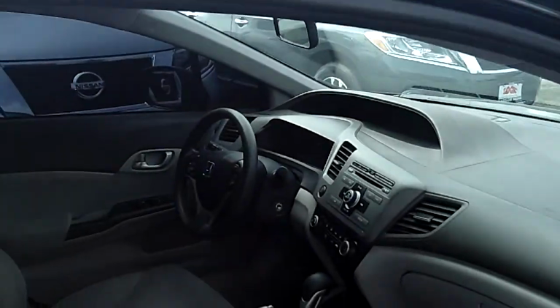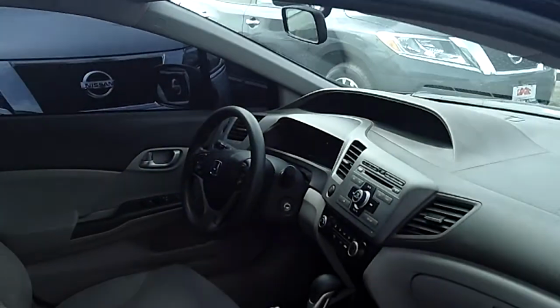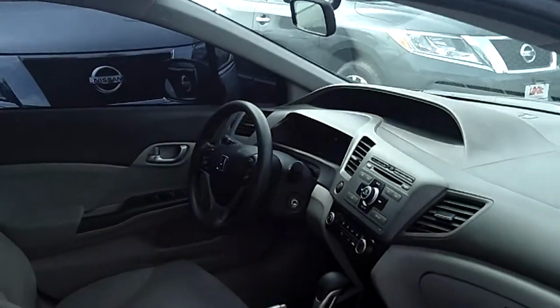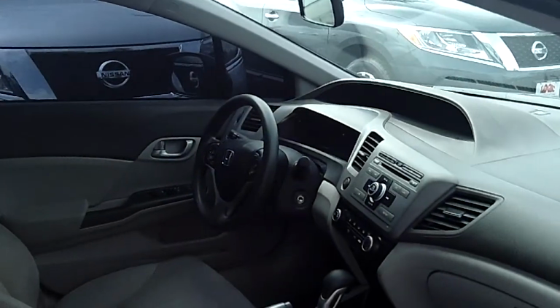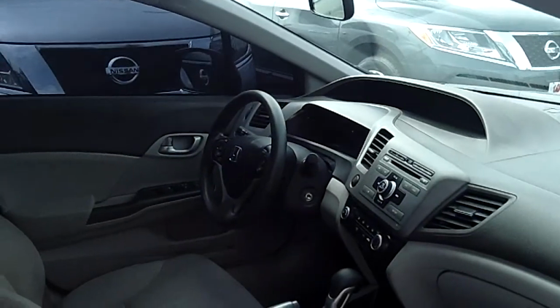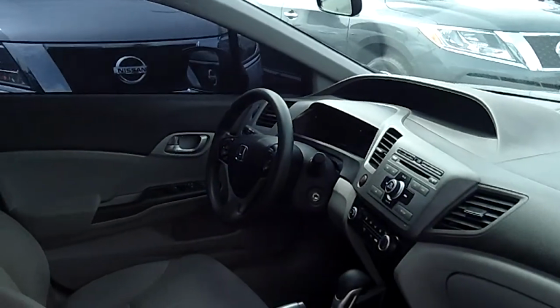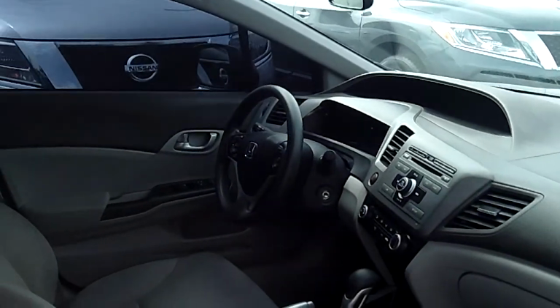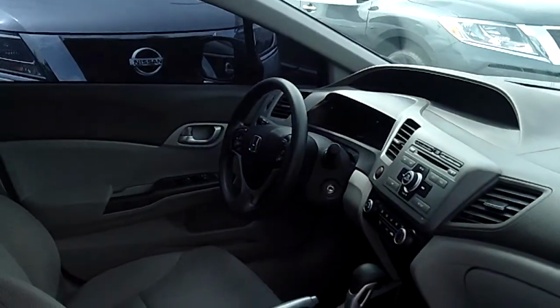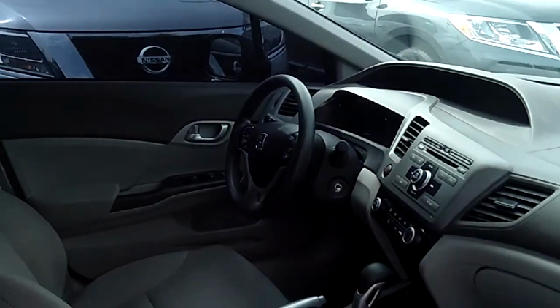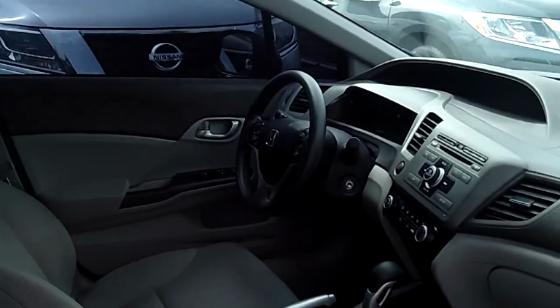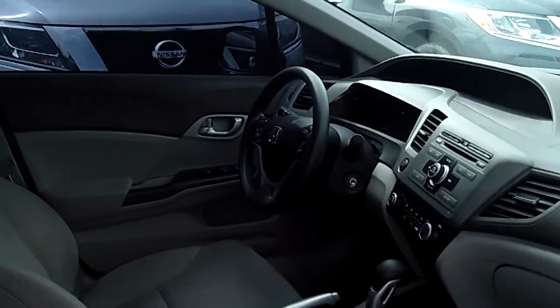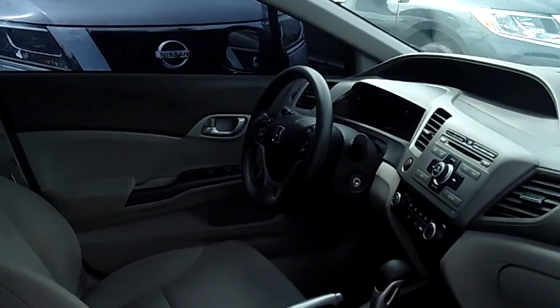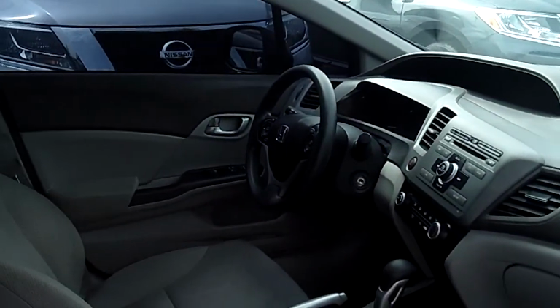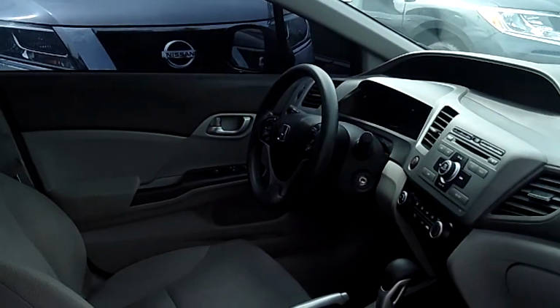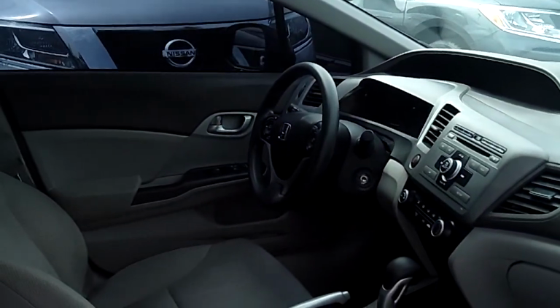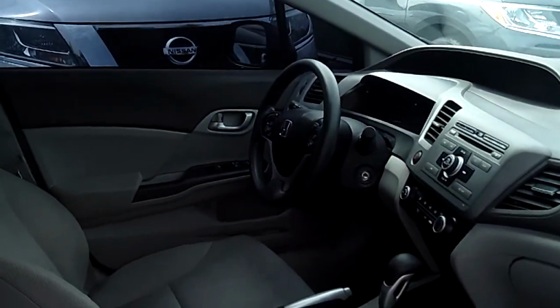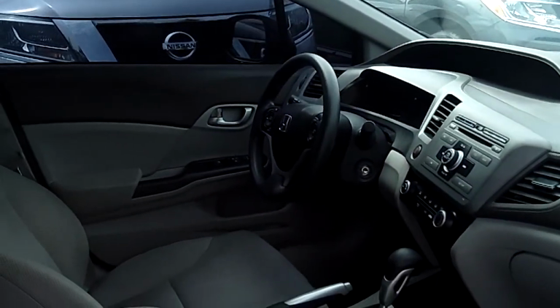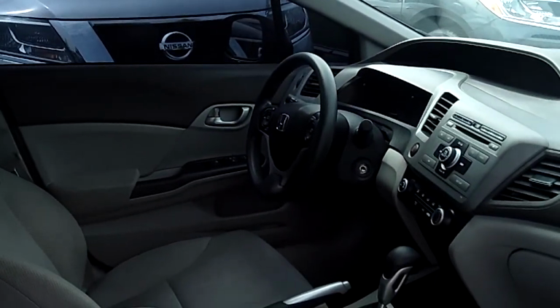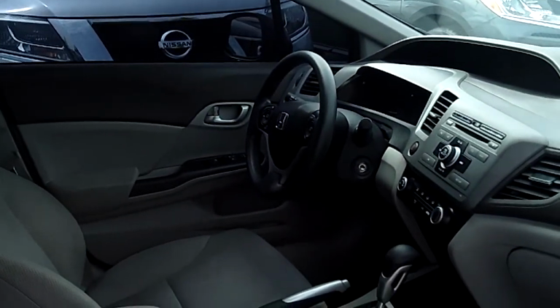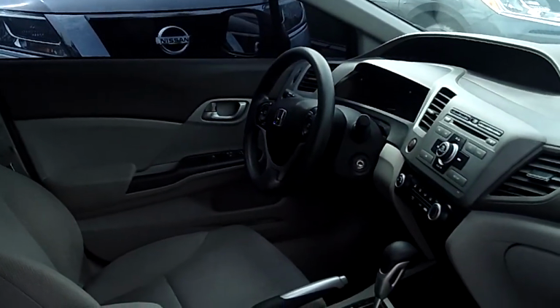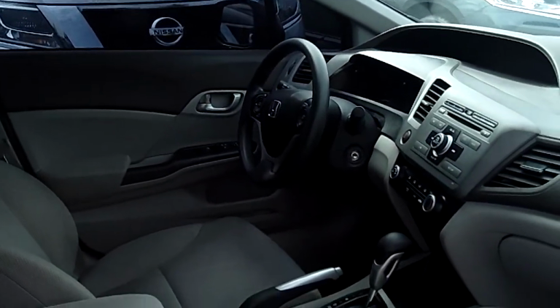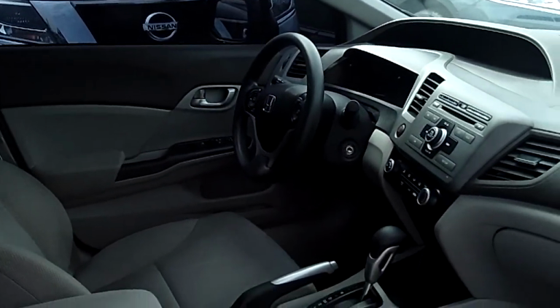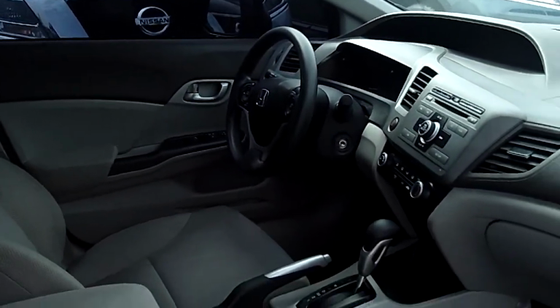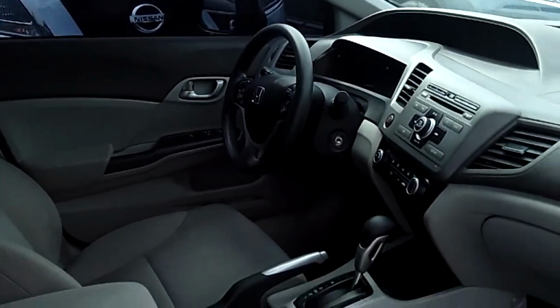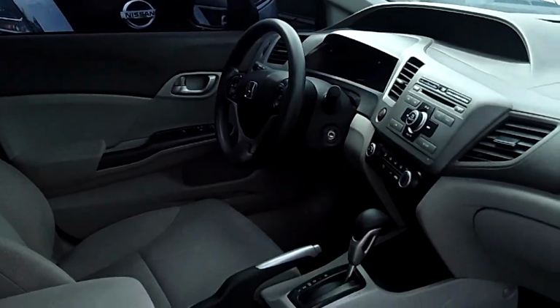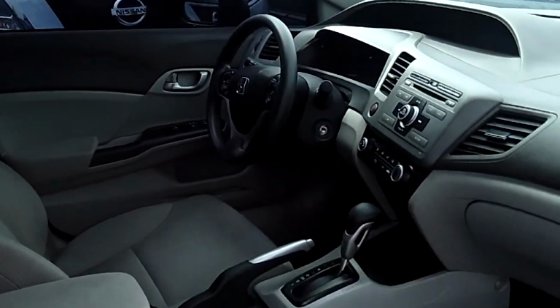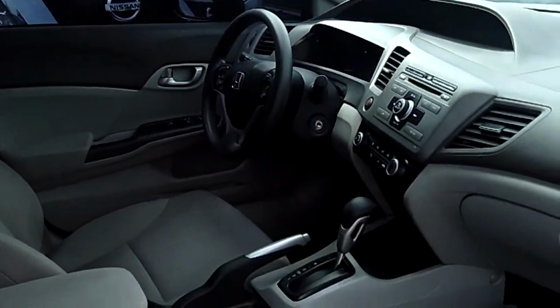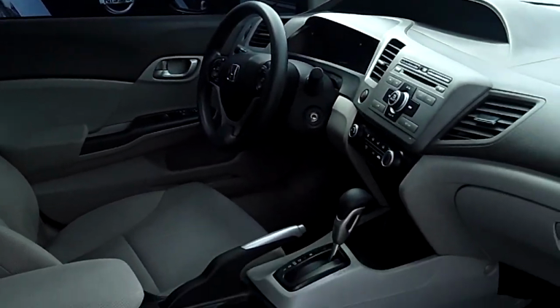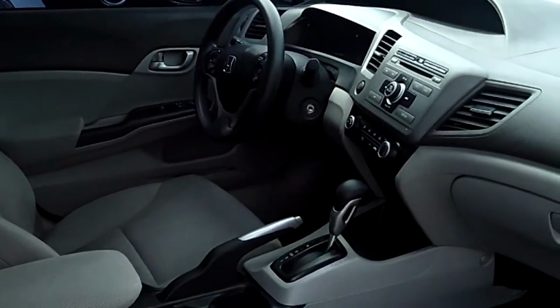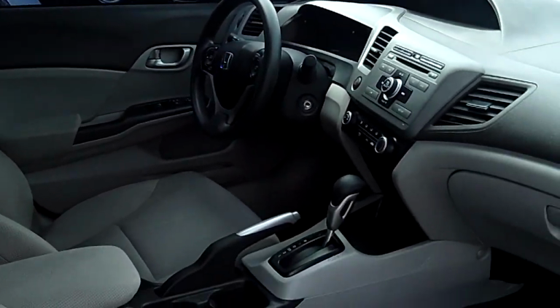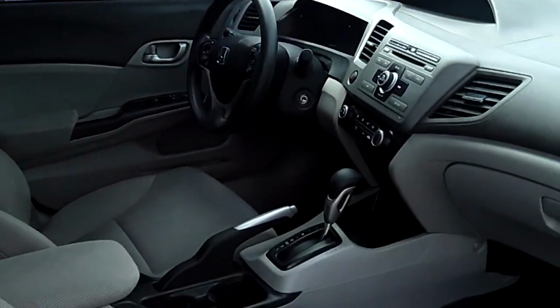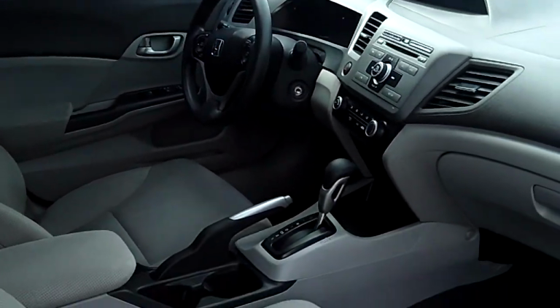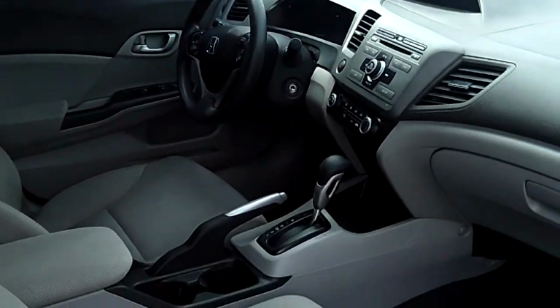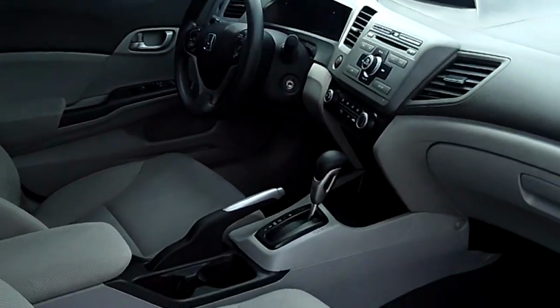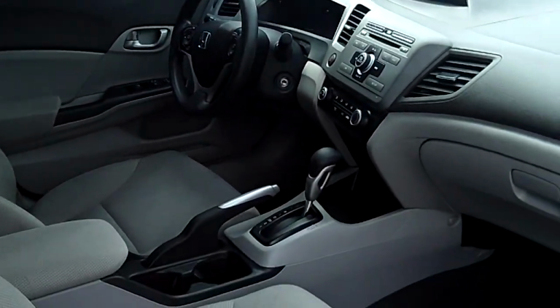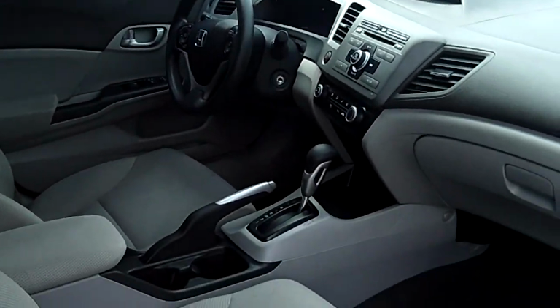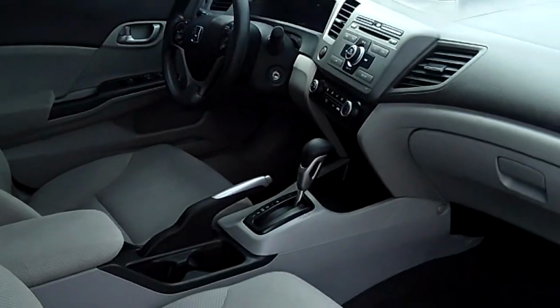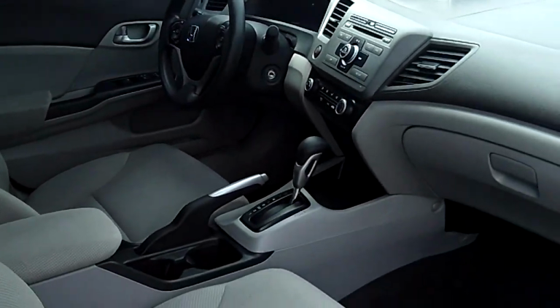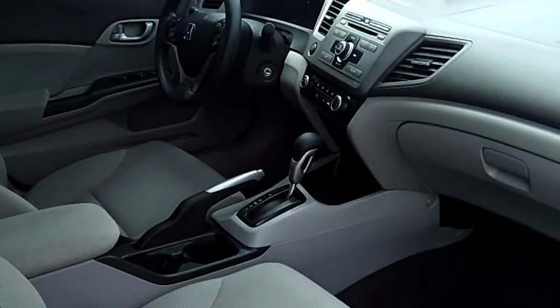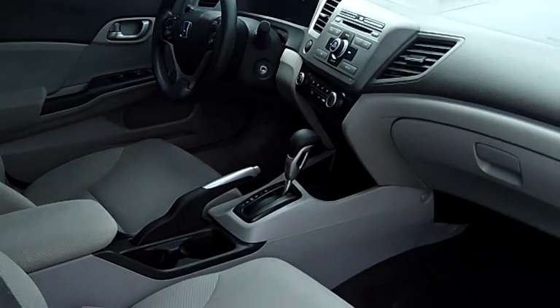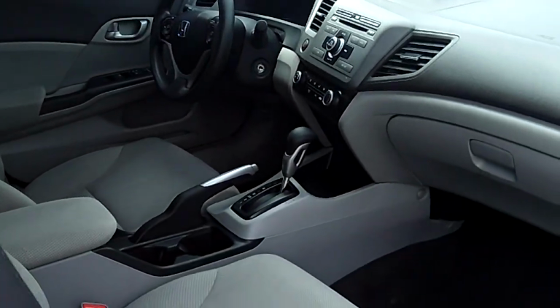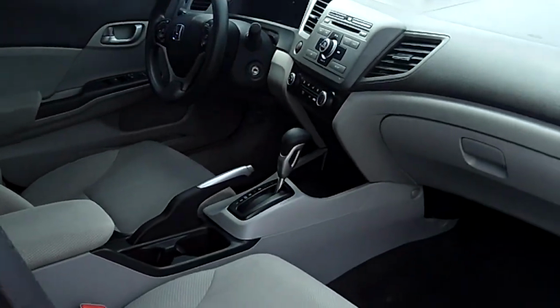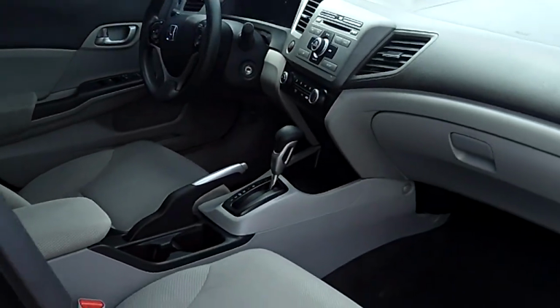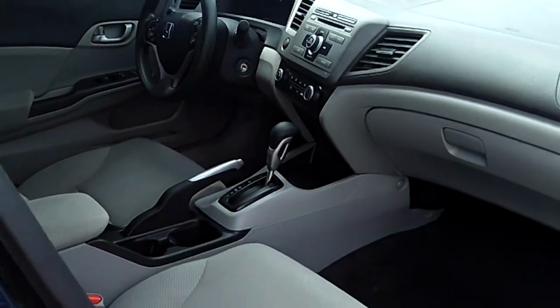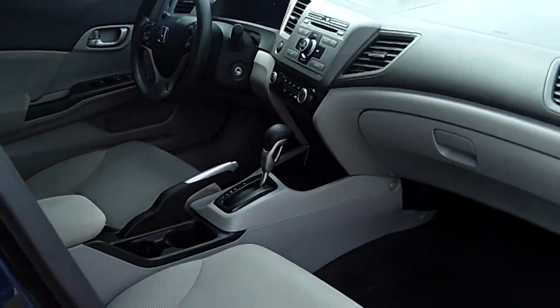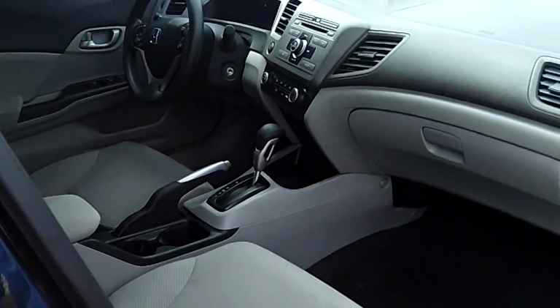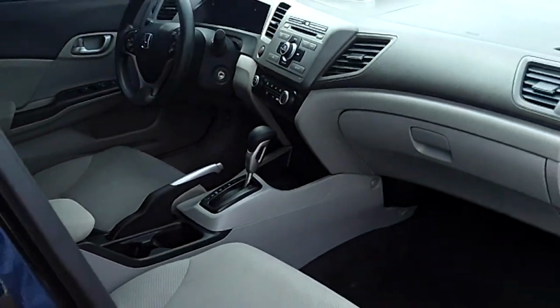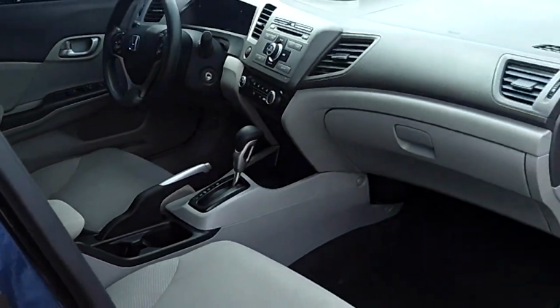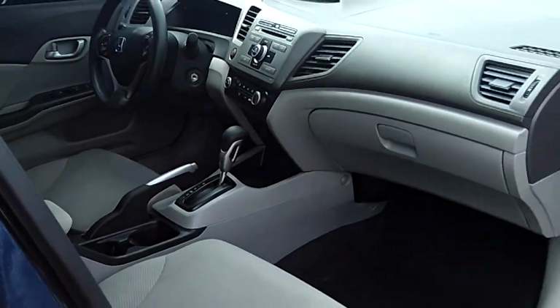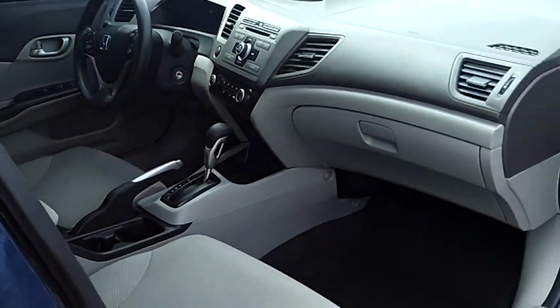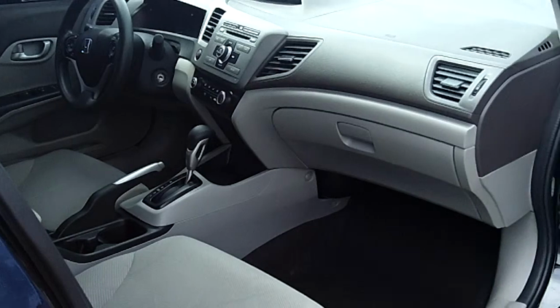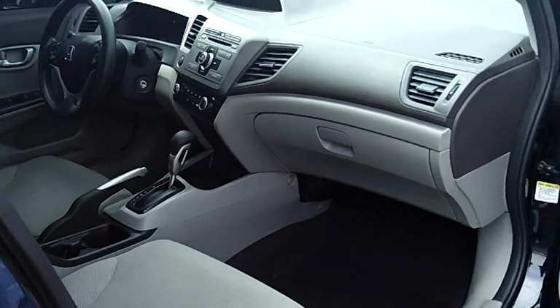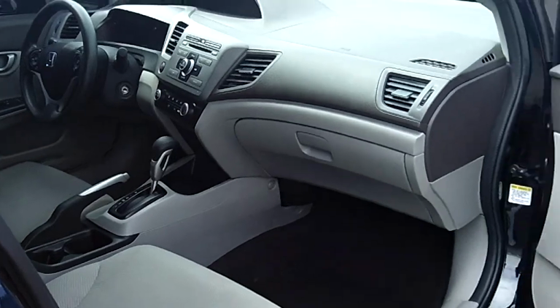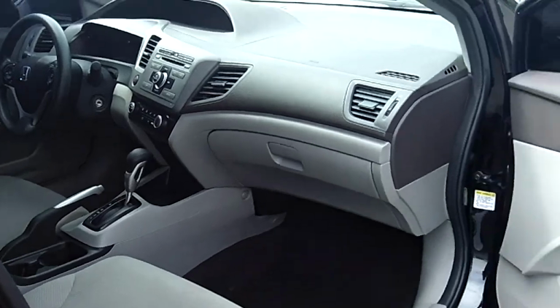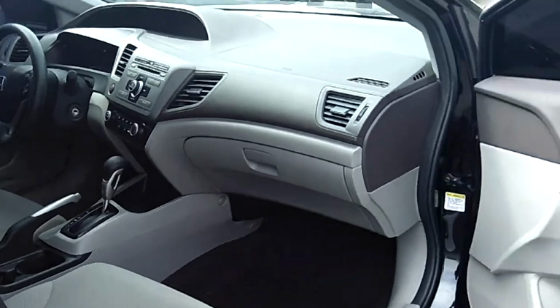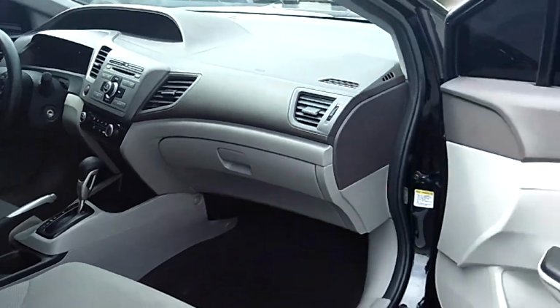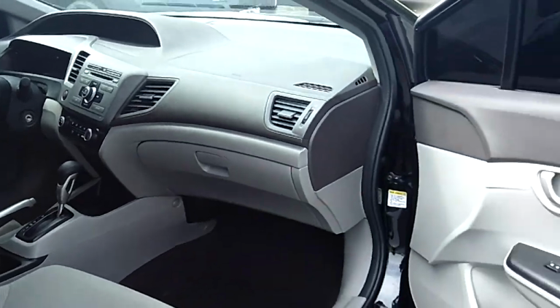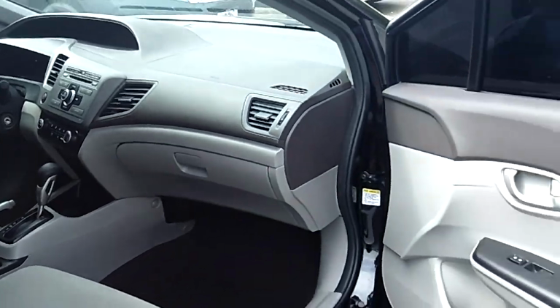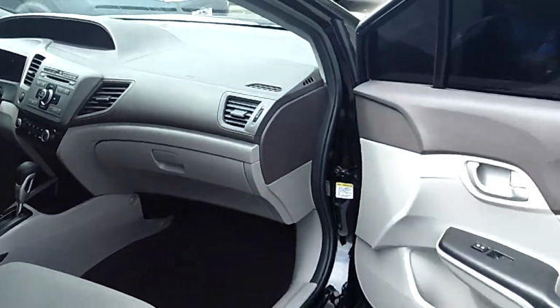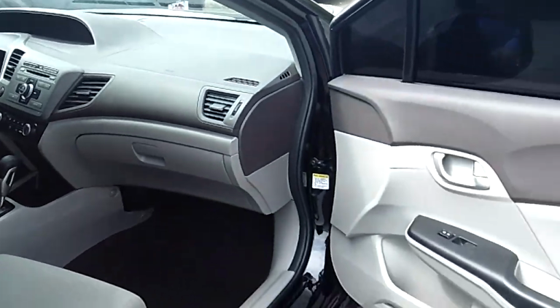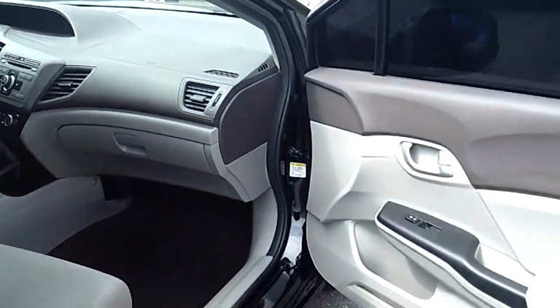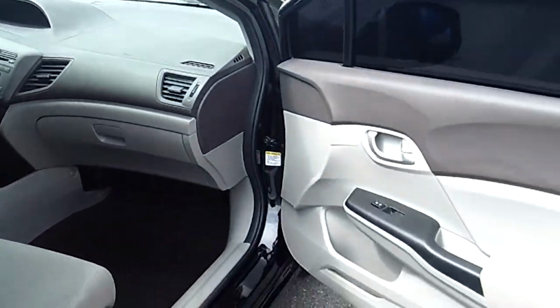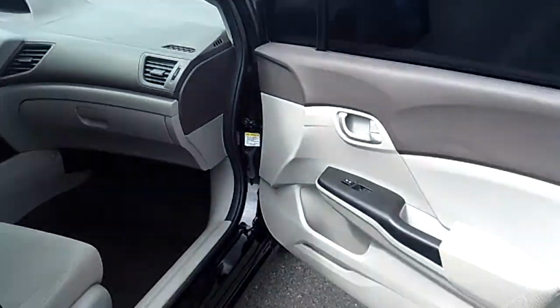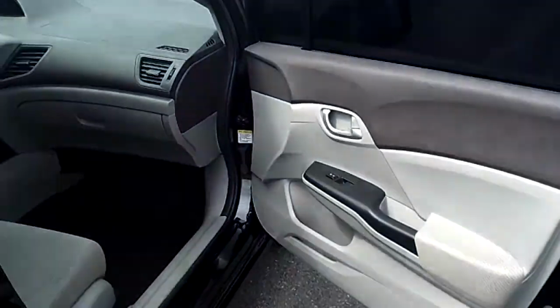Very clean interior — no rips, no tears, no stains on the carpet, the dash, the seats. Power windows, locks, cruise, tilt.